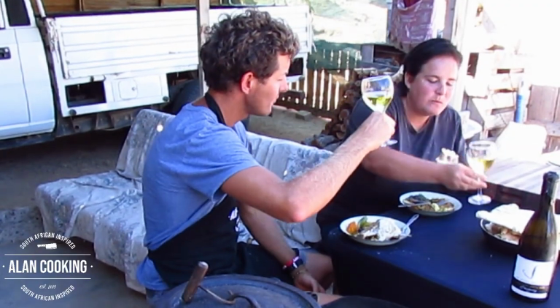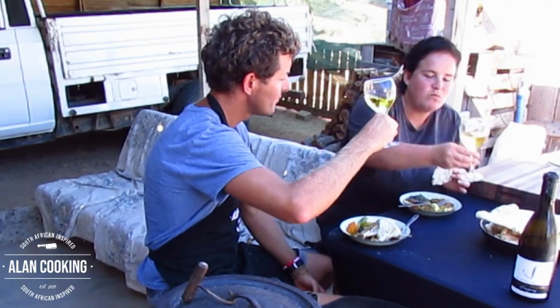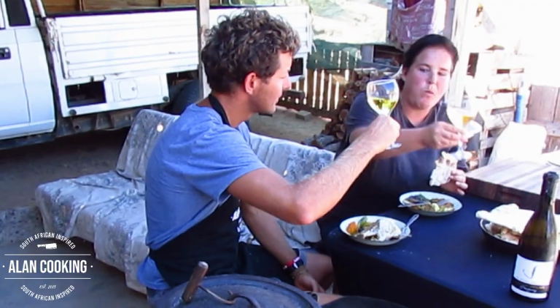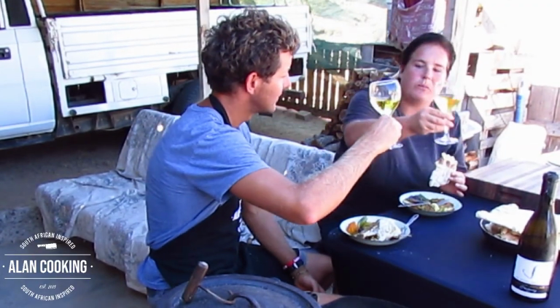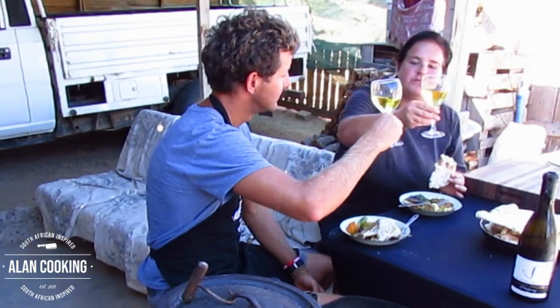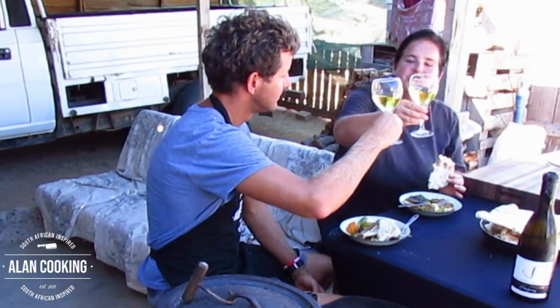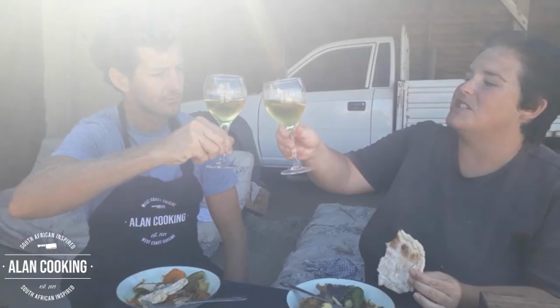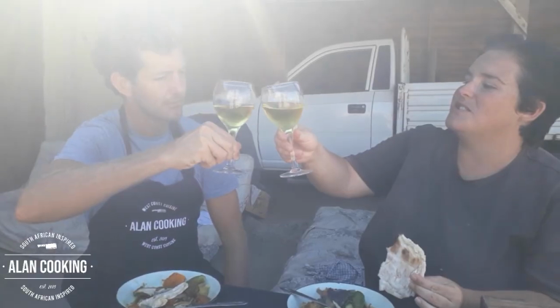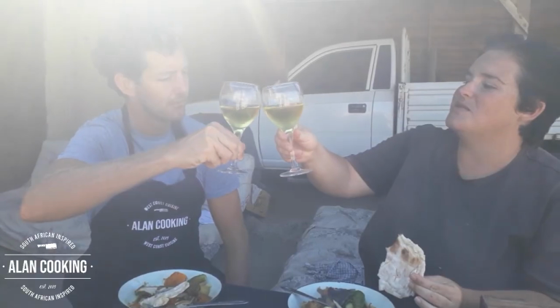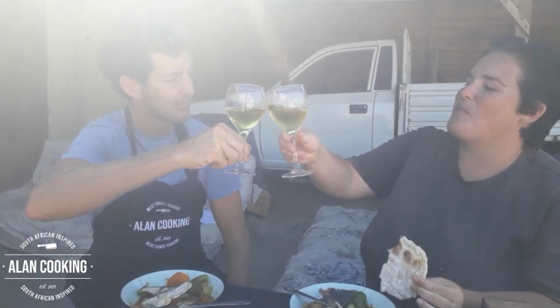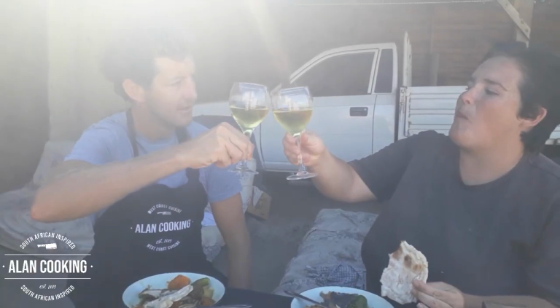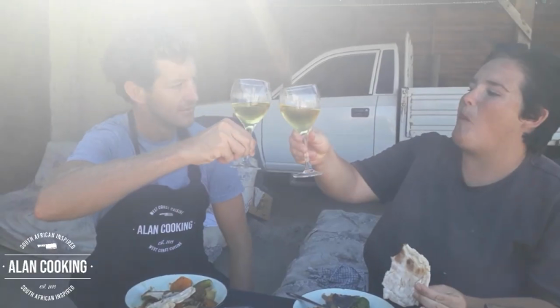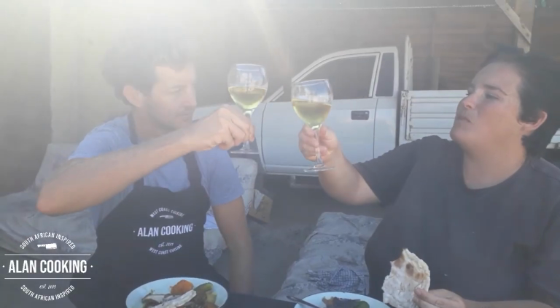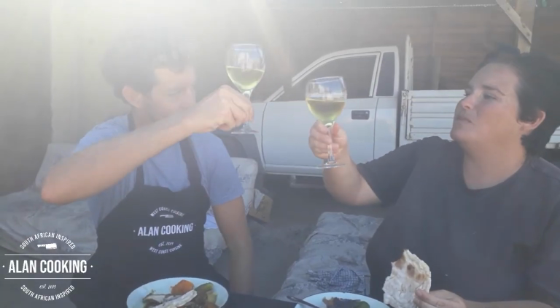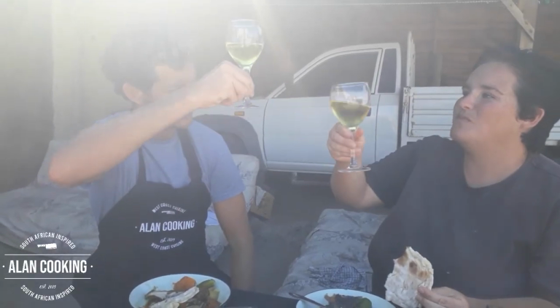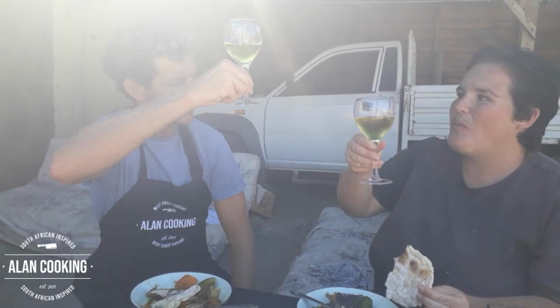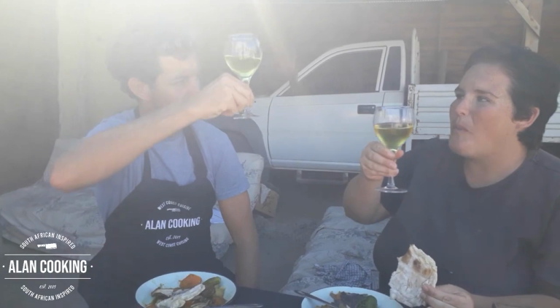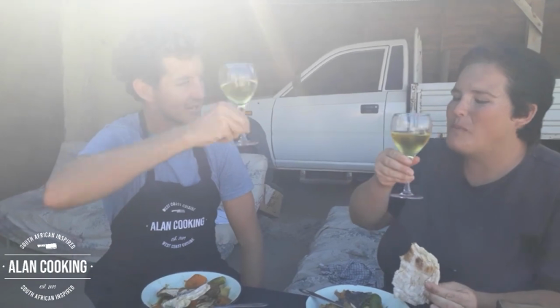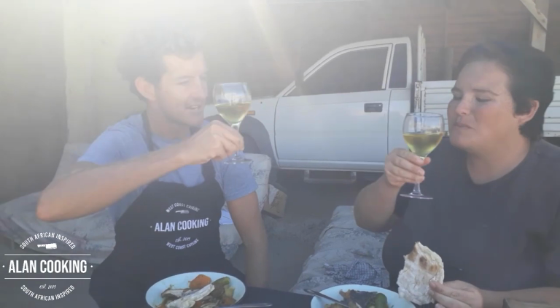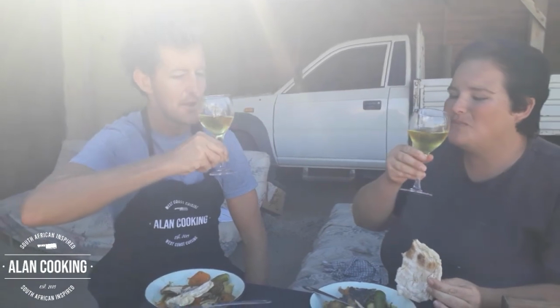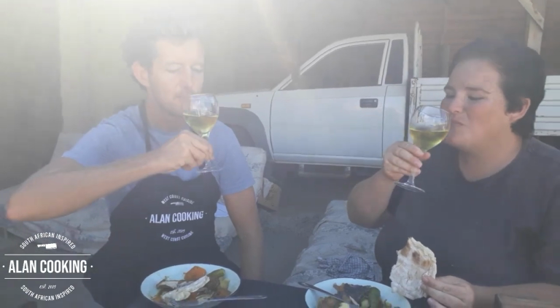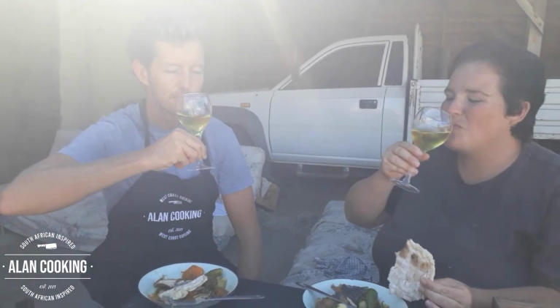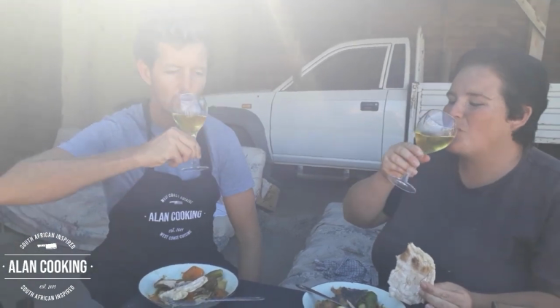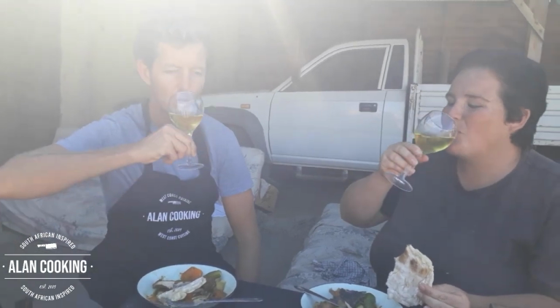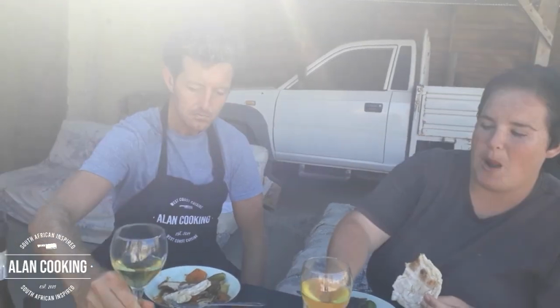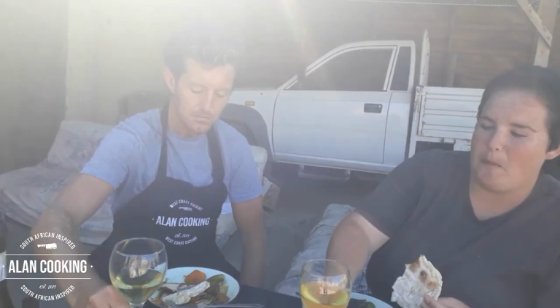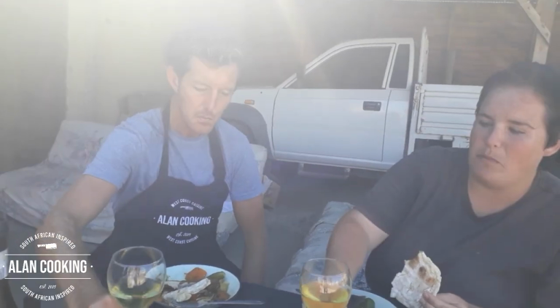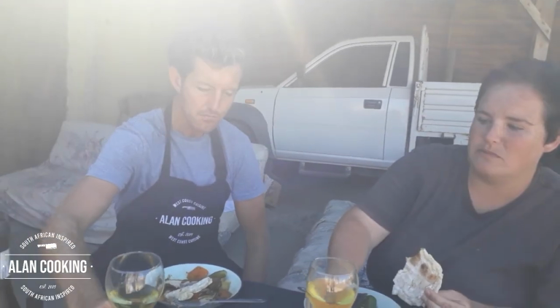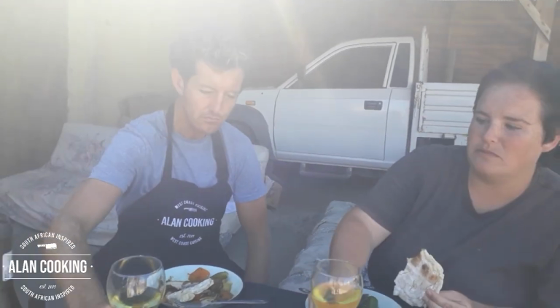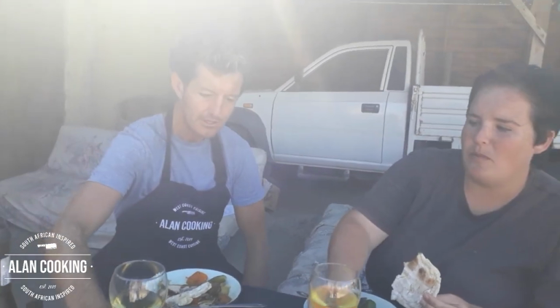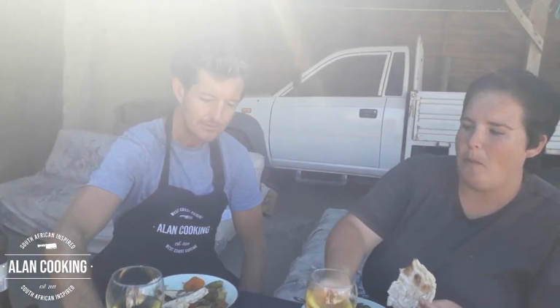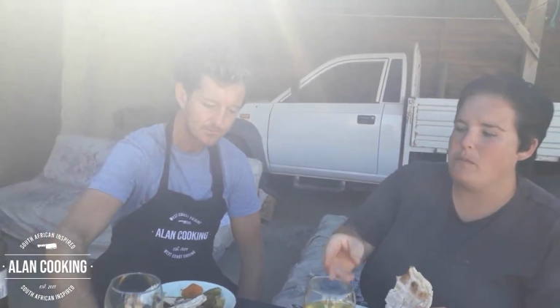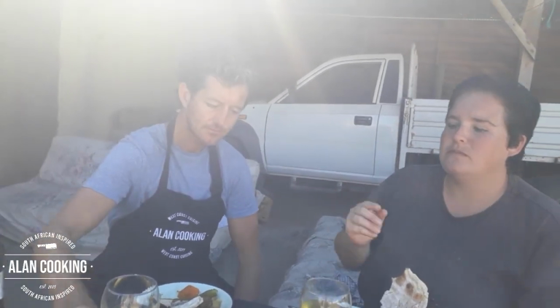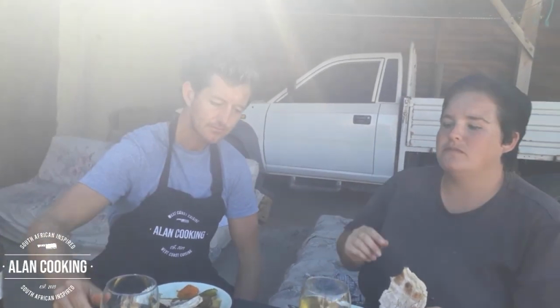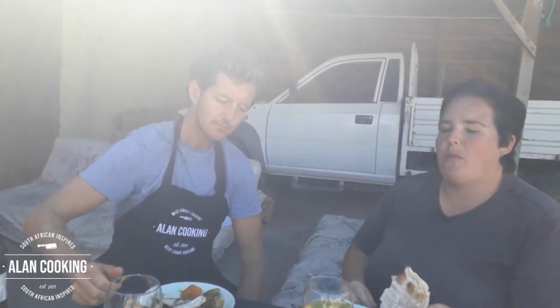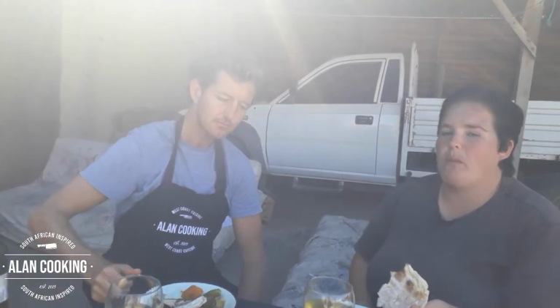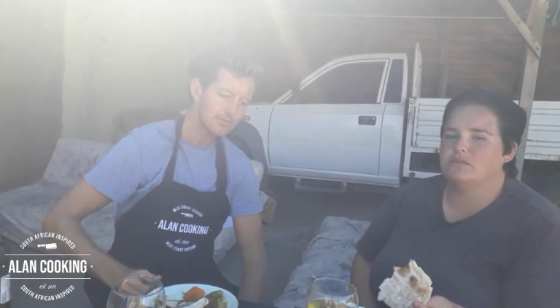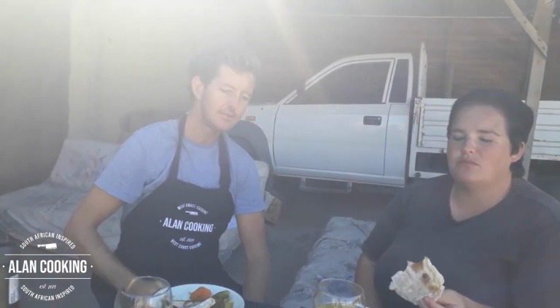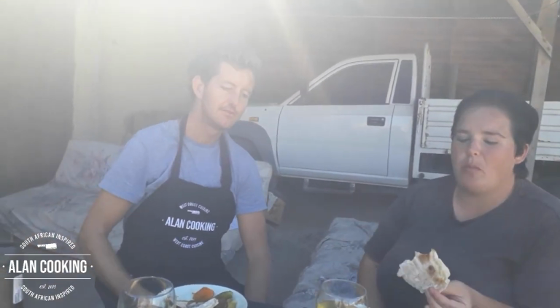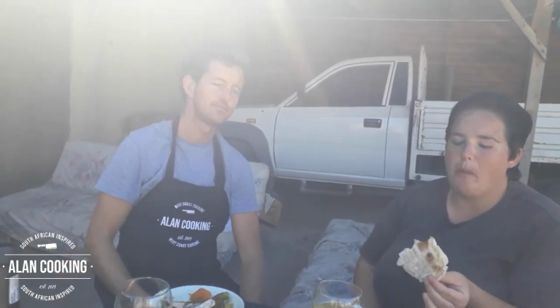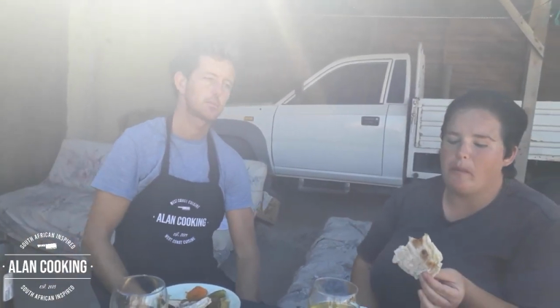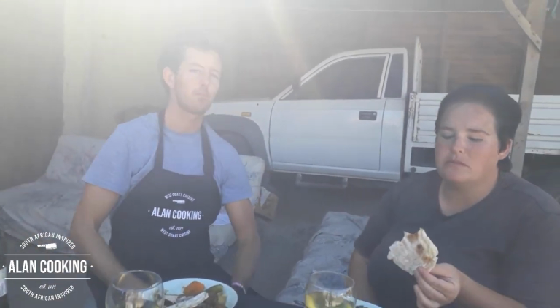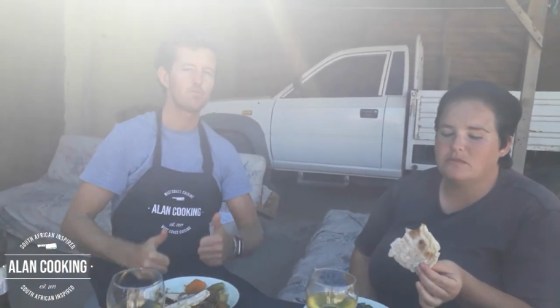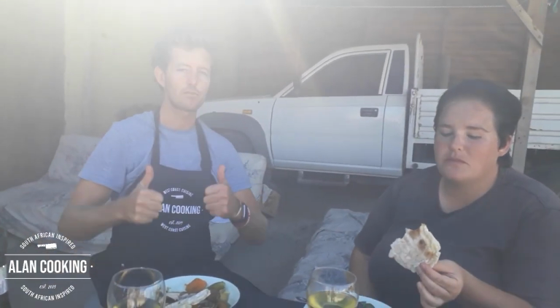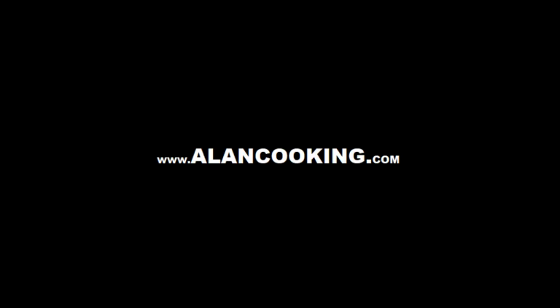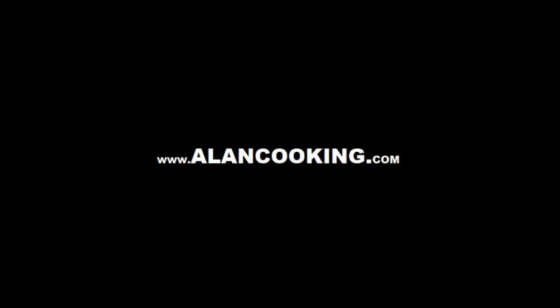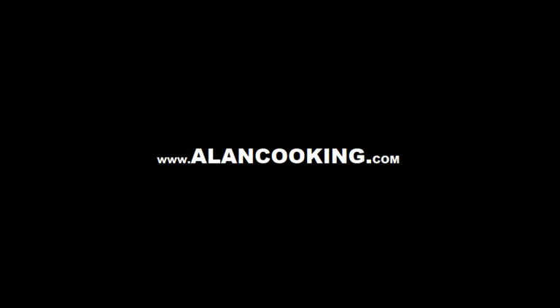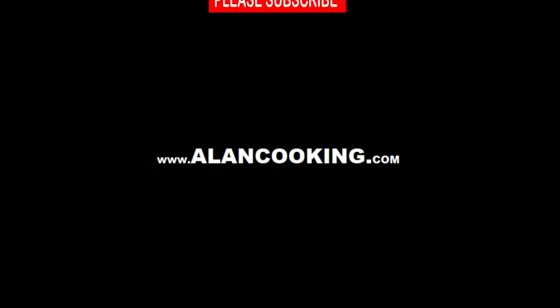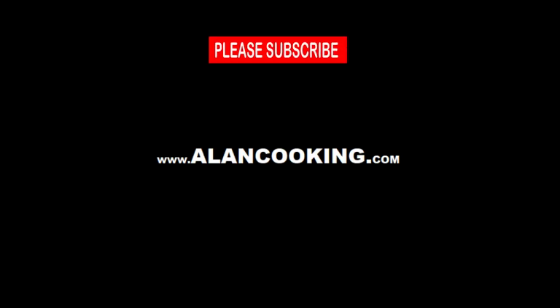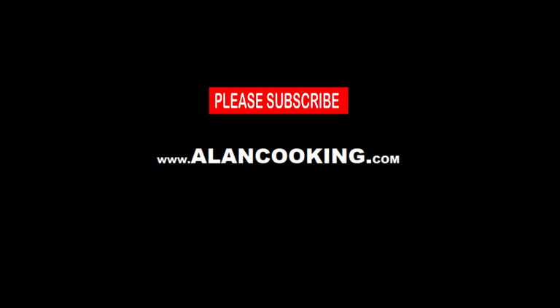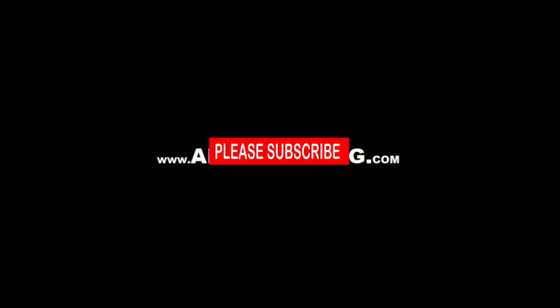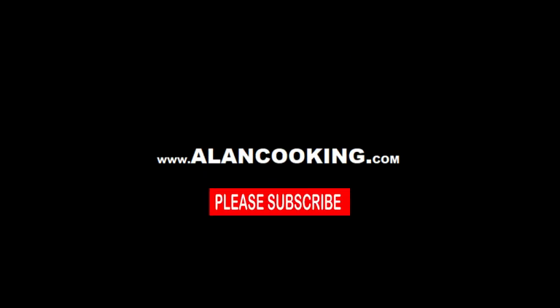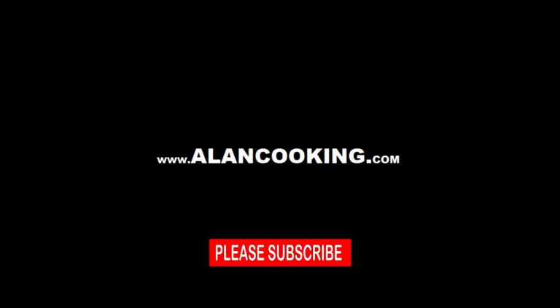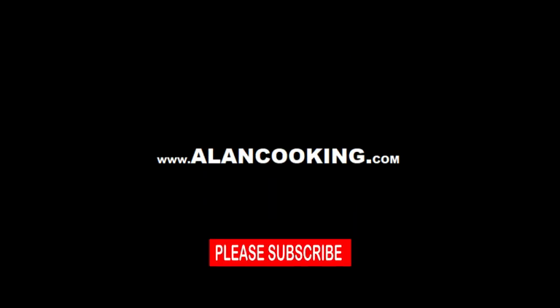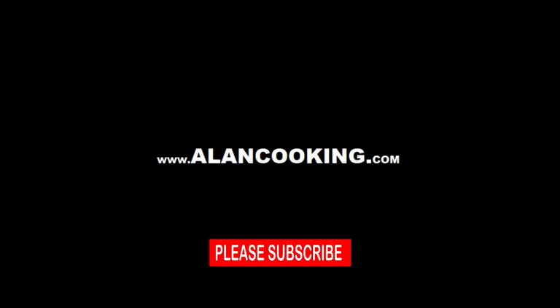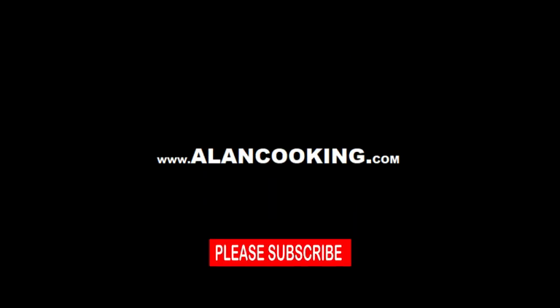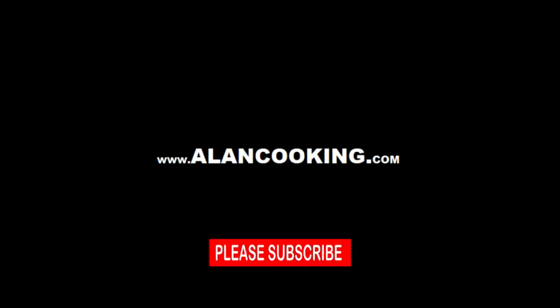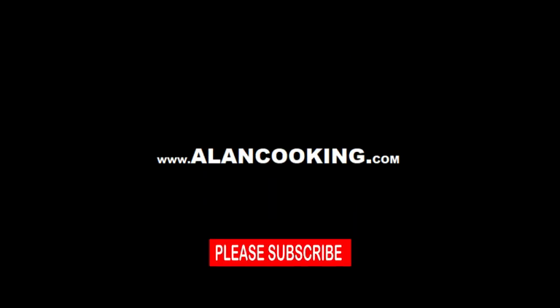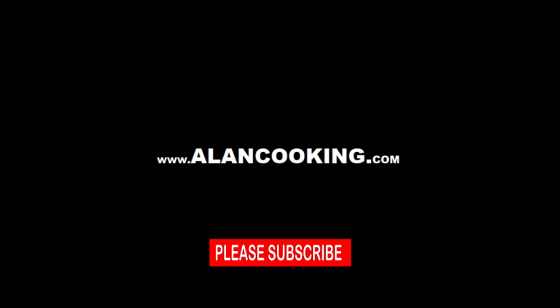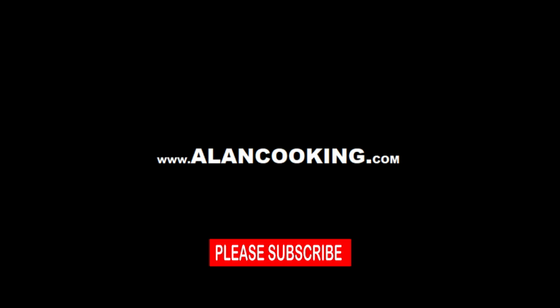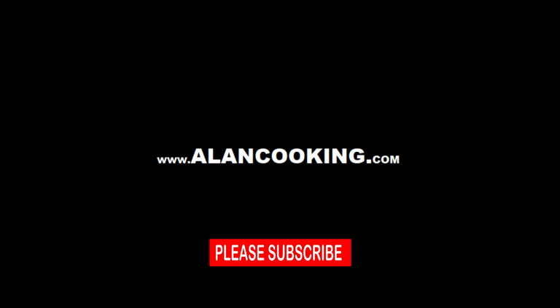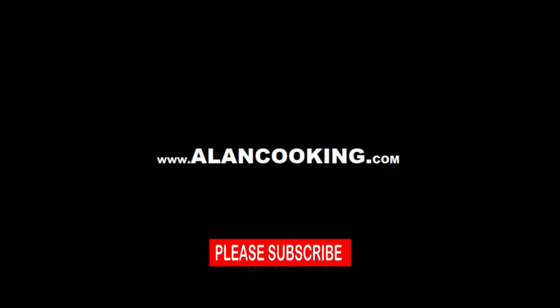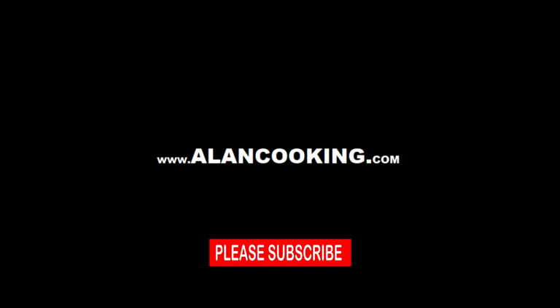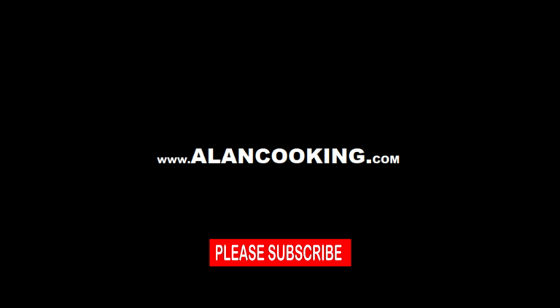That's it for now — hope you've enjoyed it. Please leave your comments, hit the like button, and subscribe. Join us next time on Island Cooking!